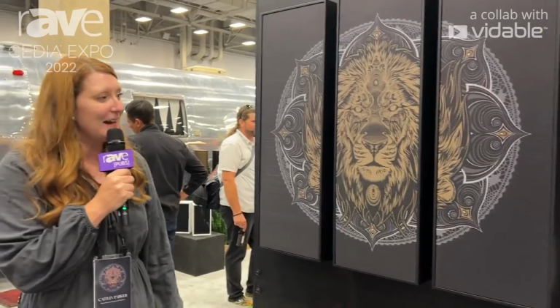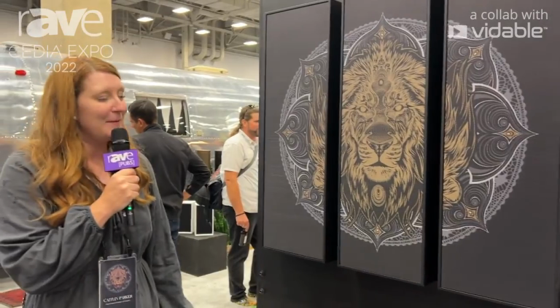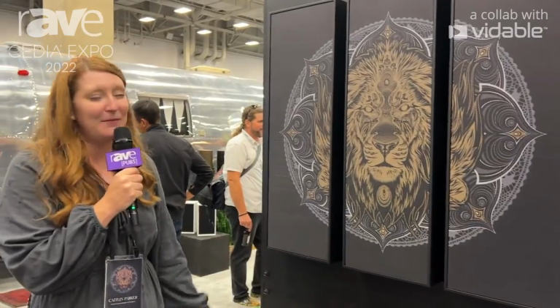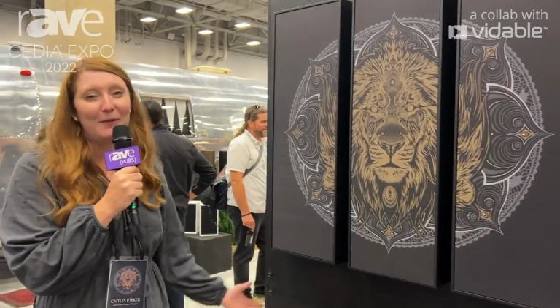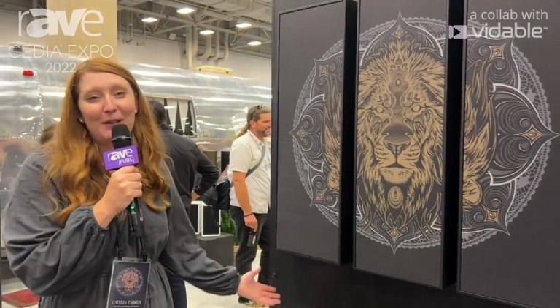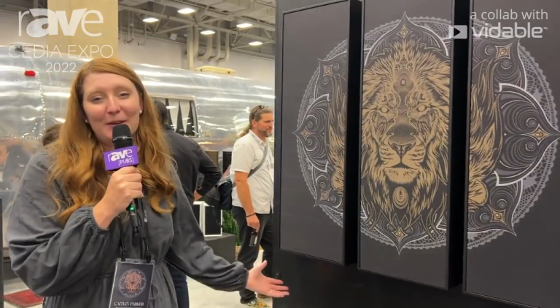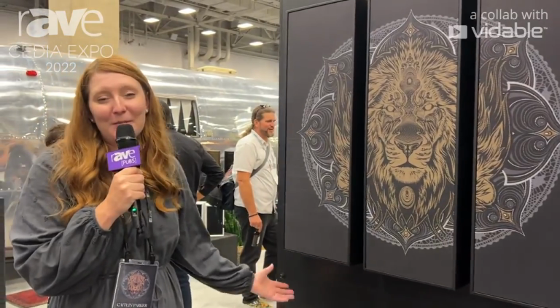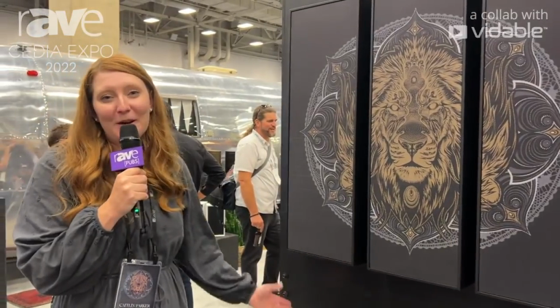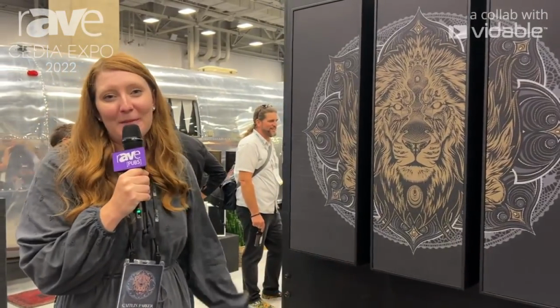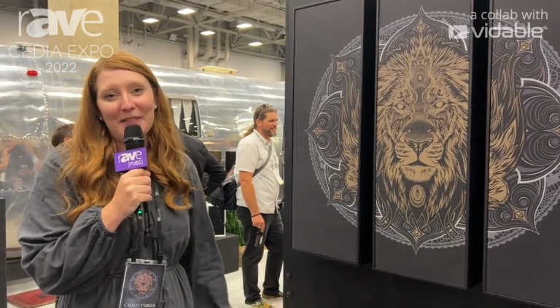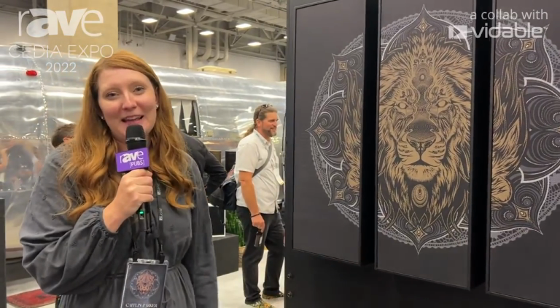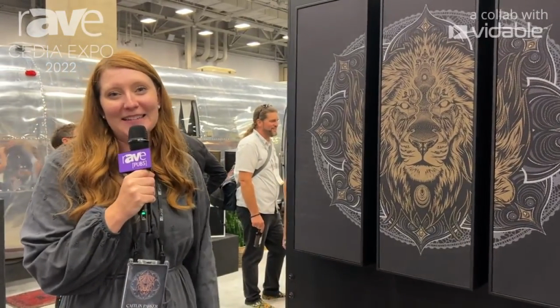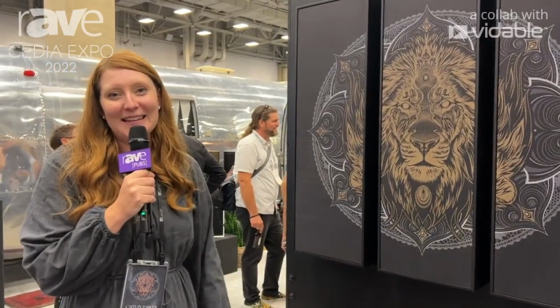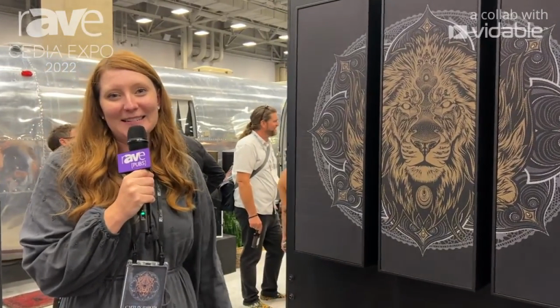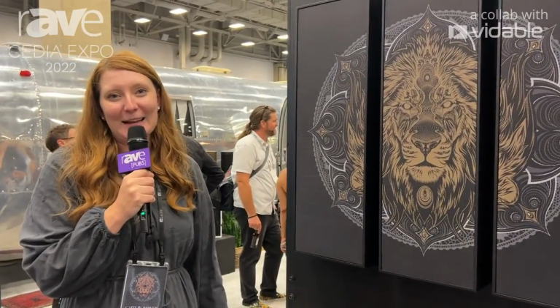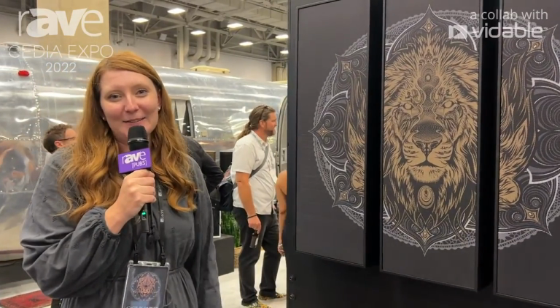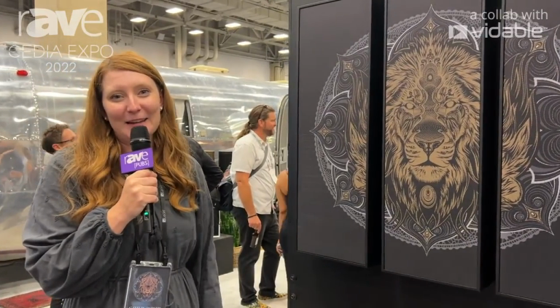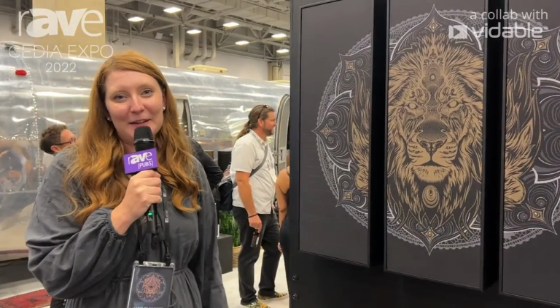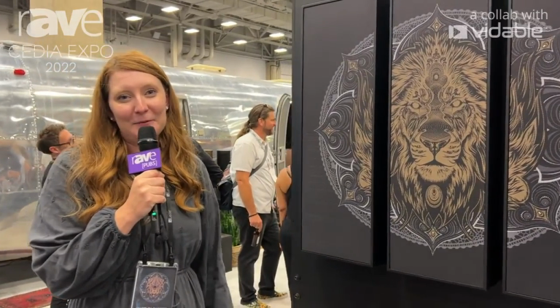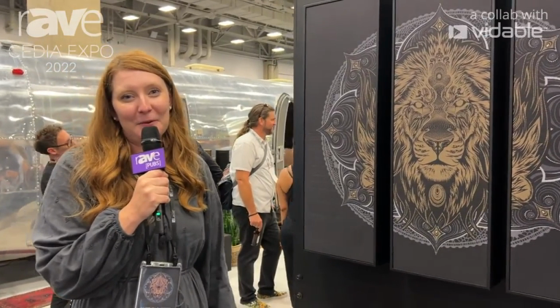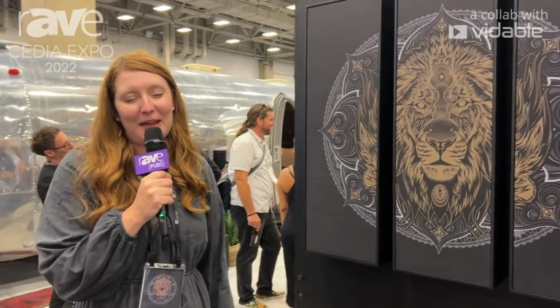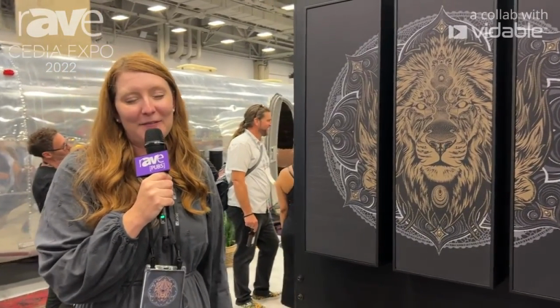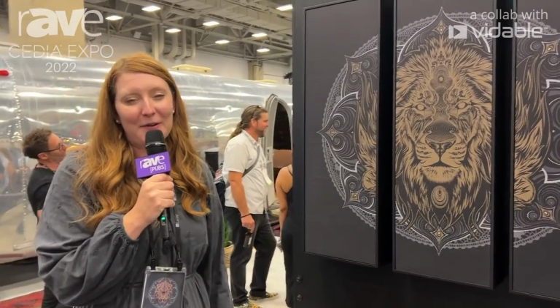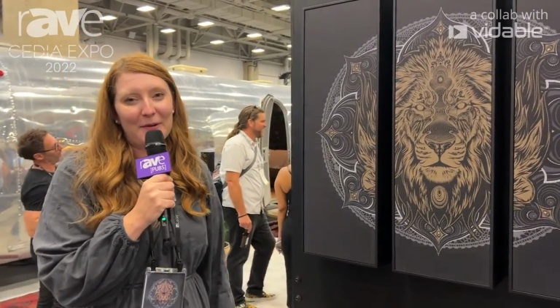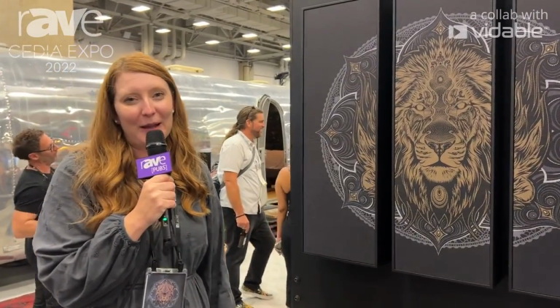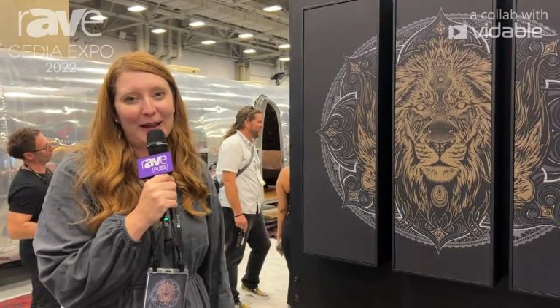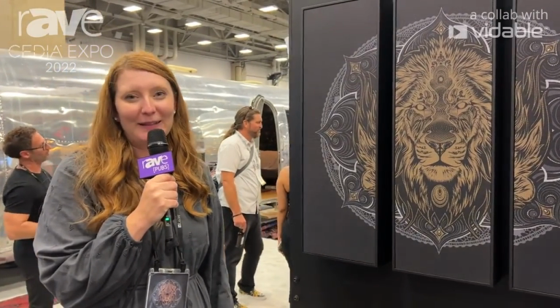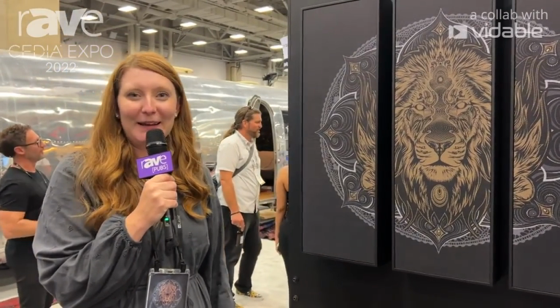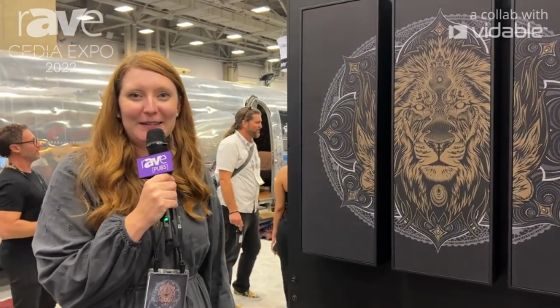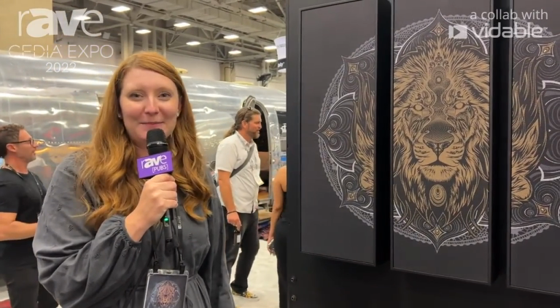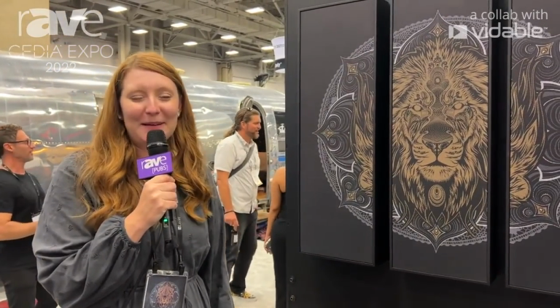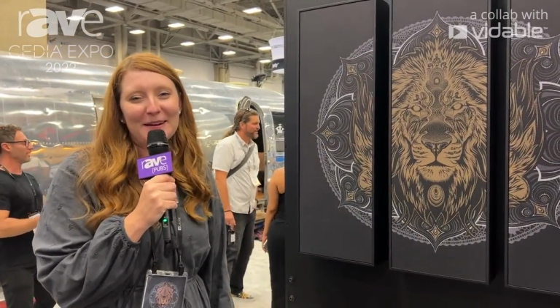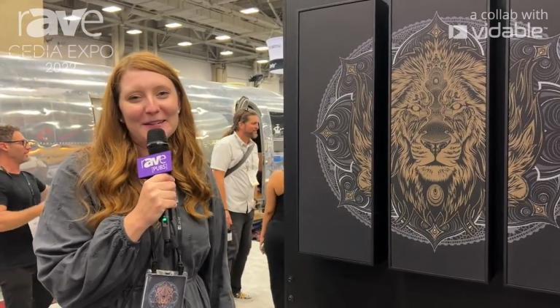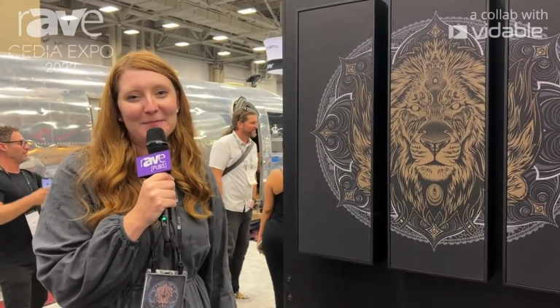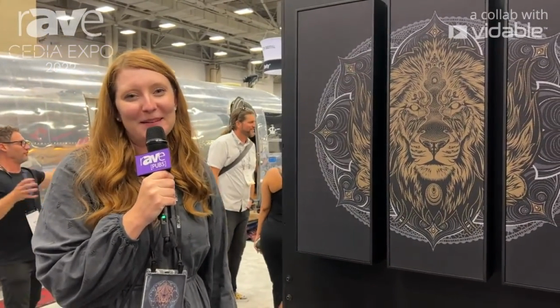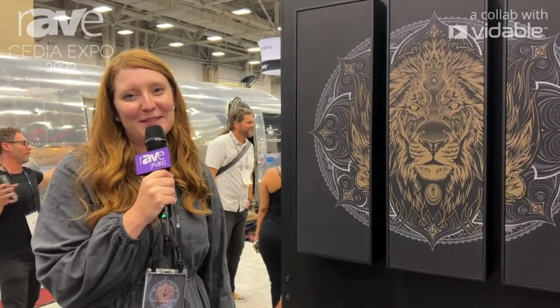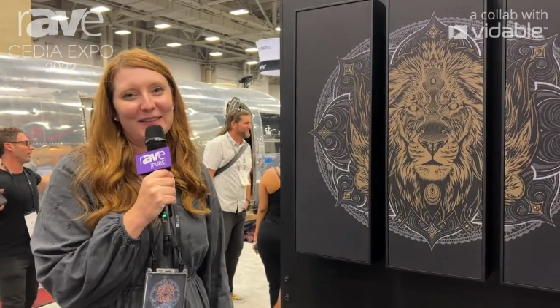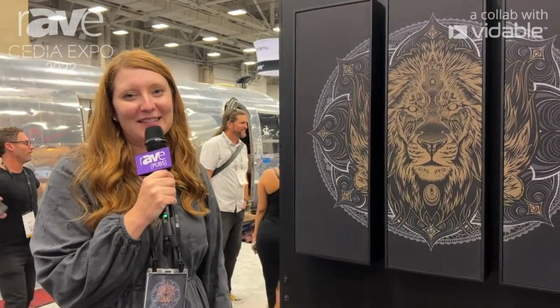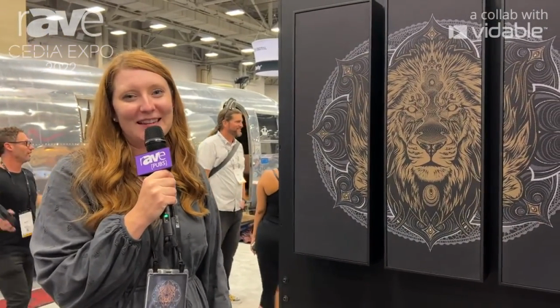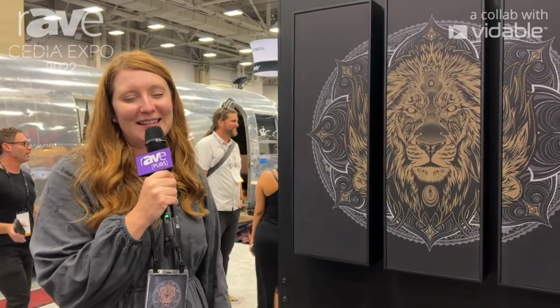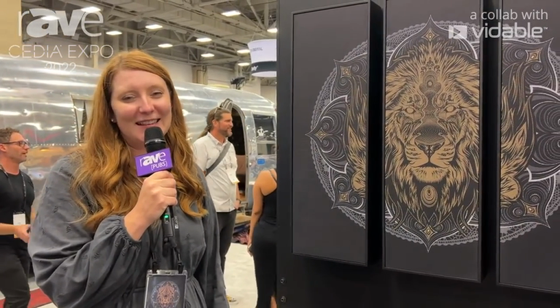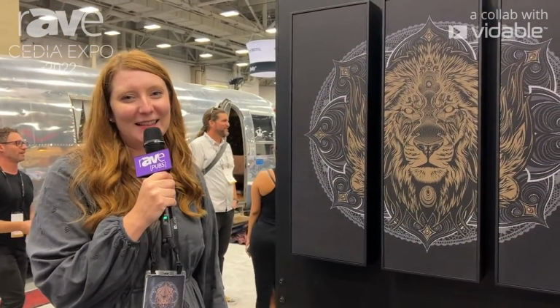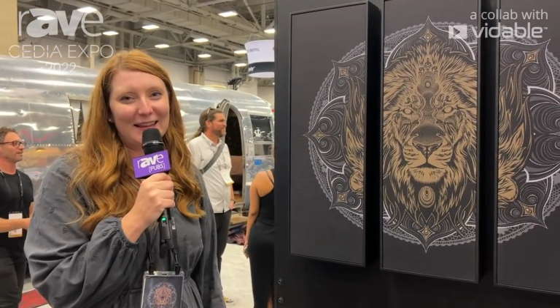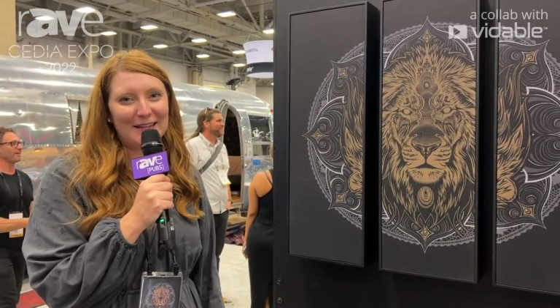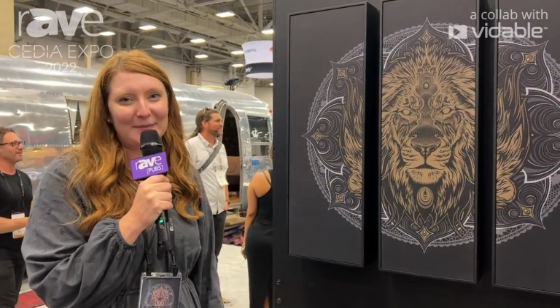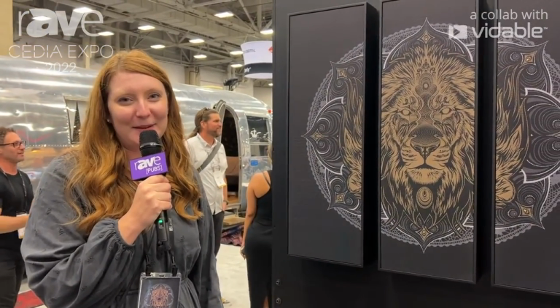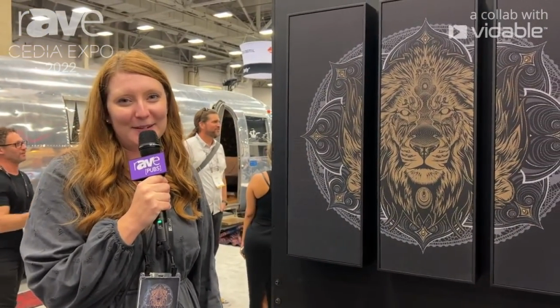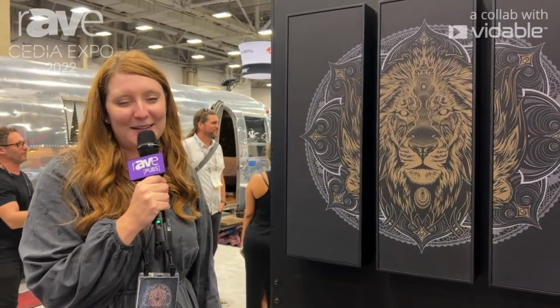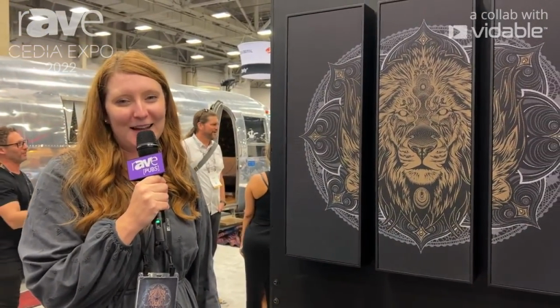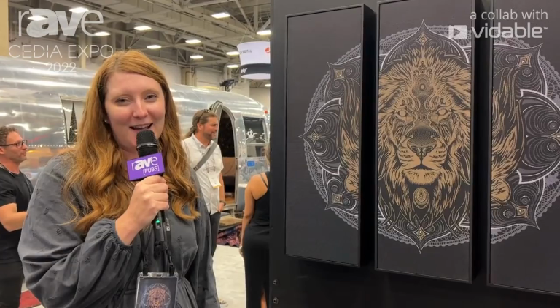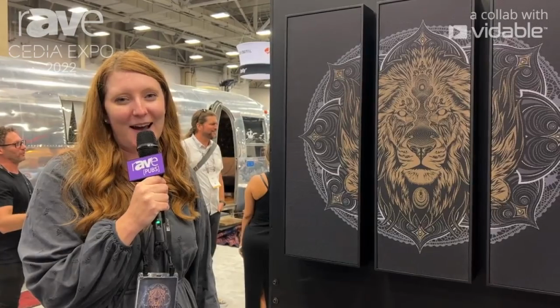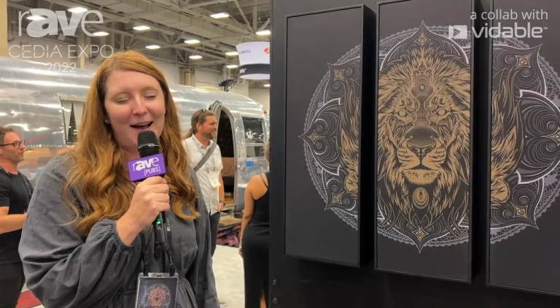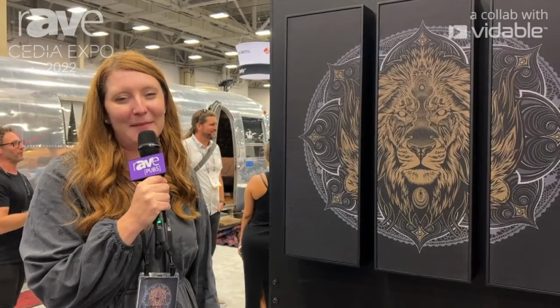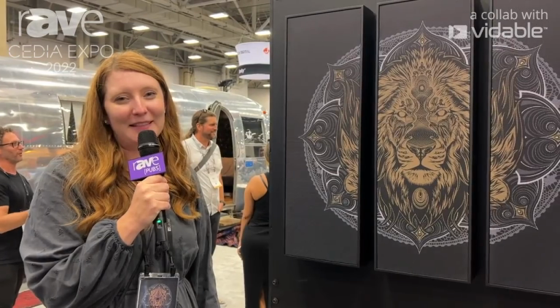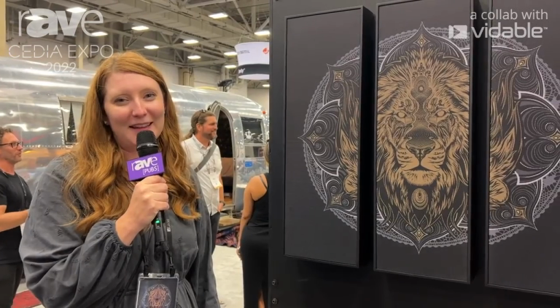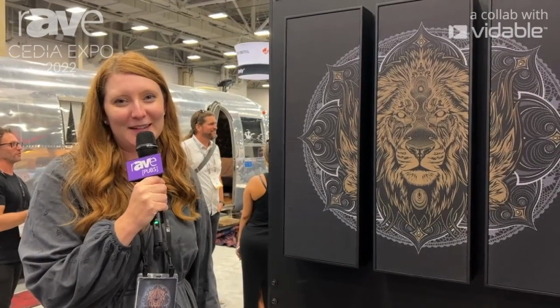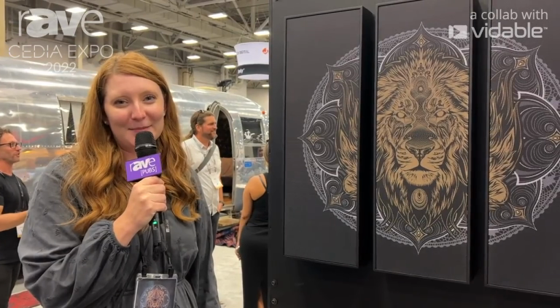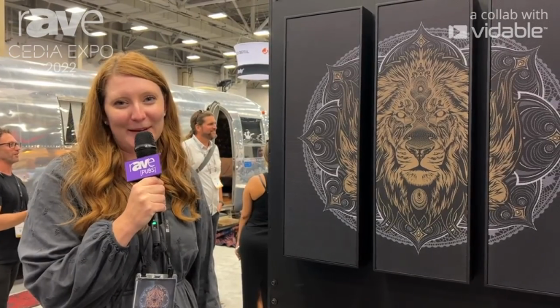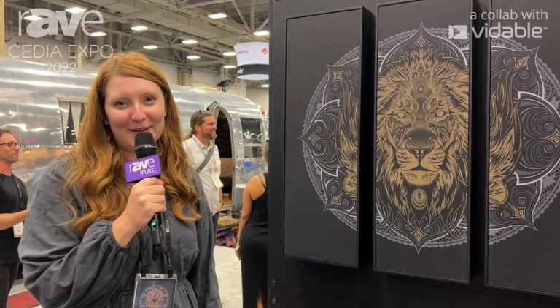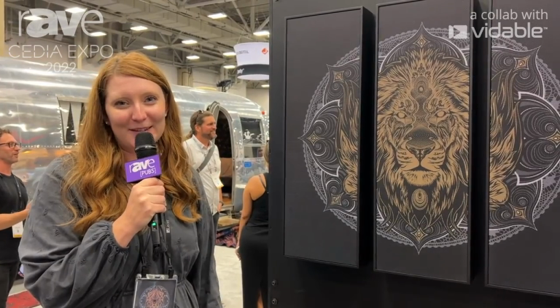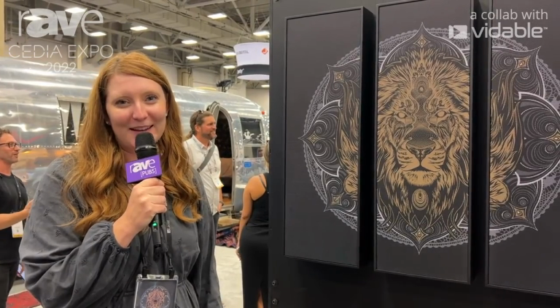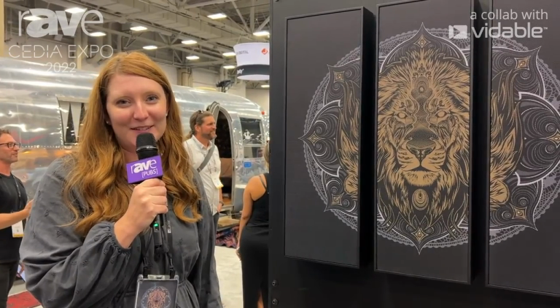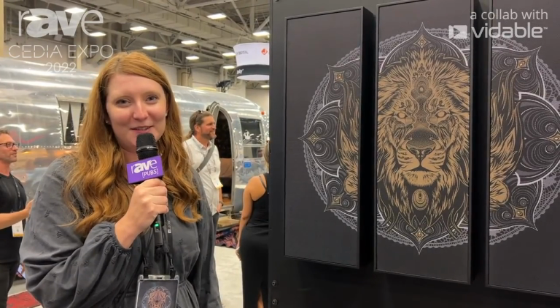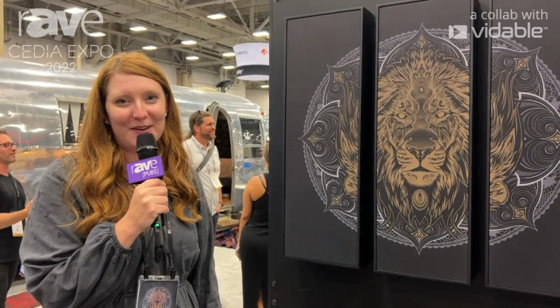If you want to learn more about the Ente sound tile and what we have going on at Leon Speakers, please visit us at leonspeakers.com and leonspeakers on Instagram.